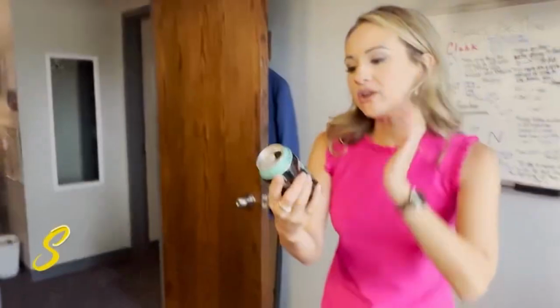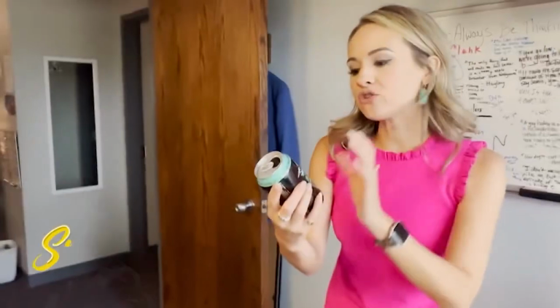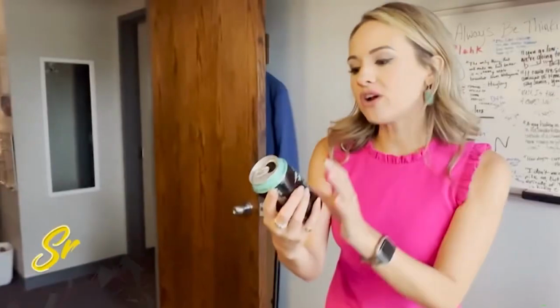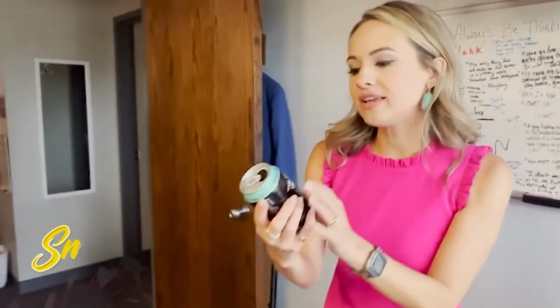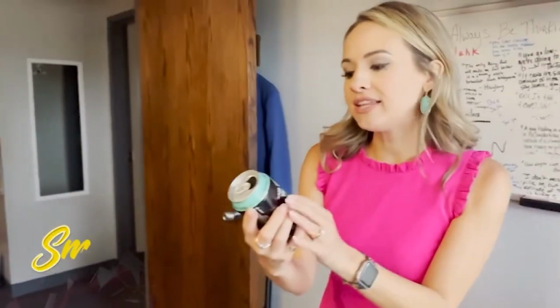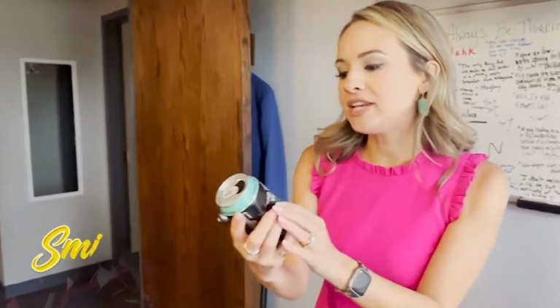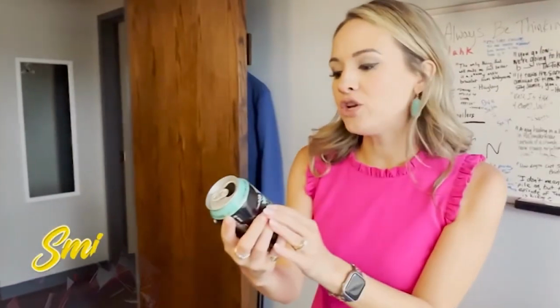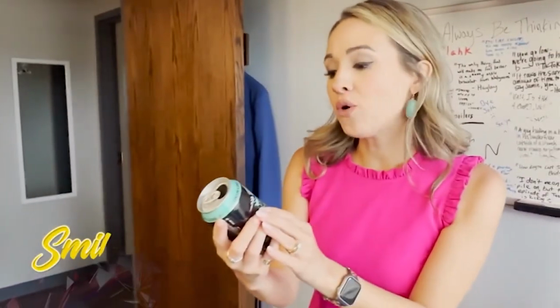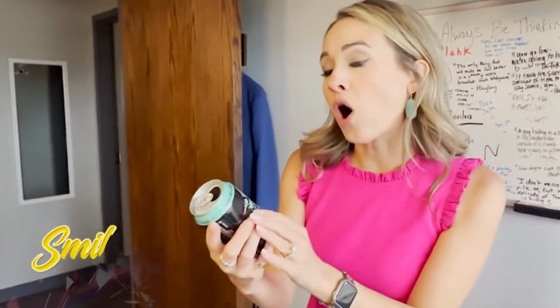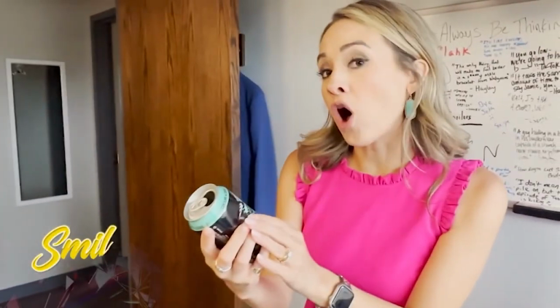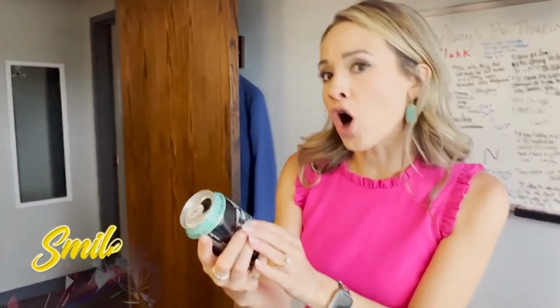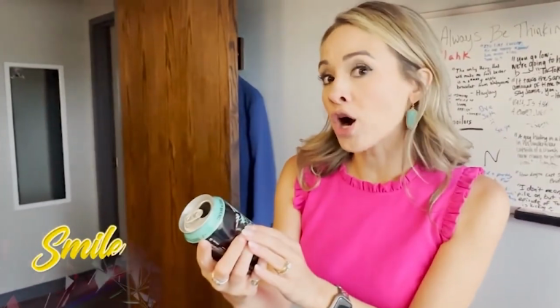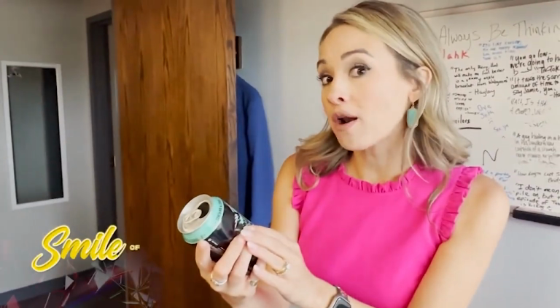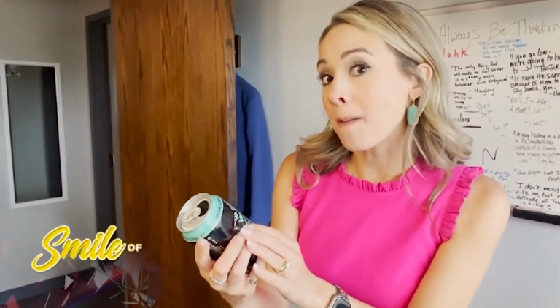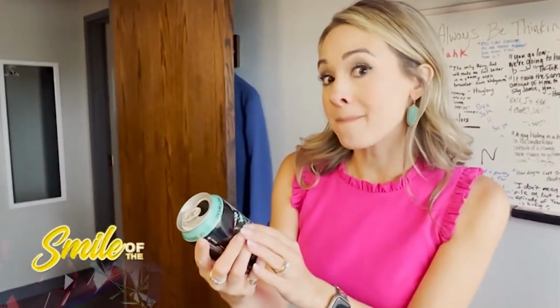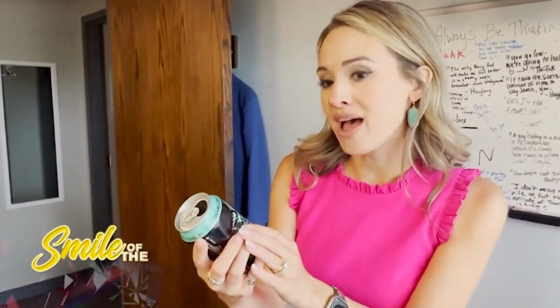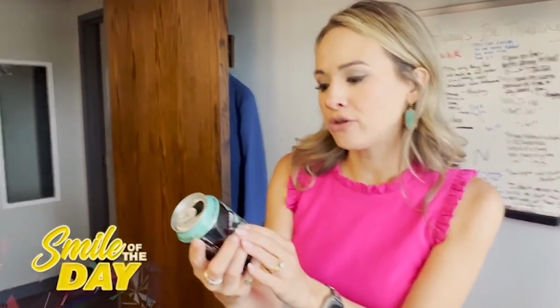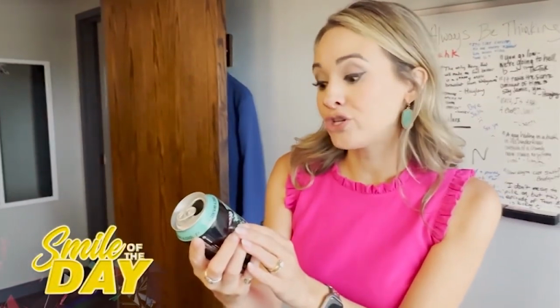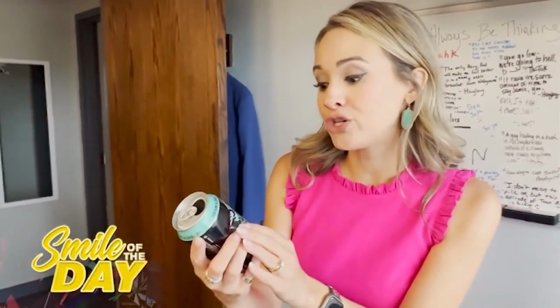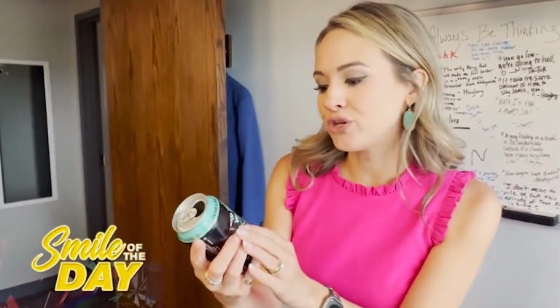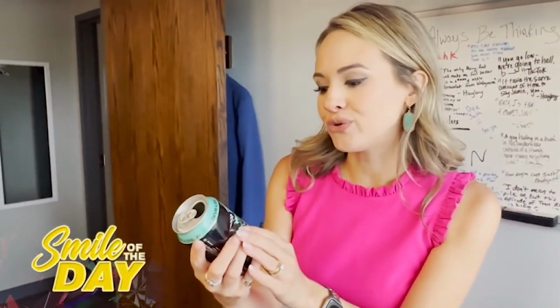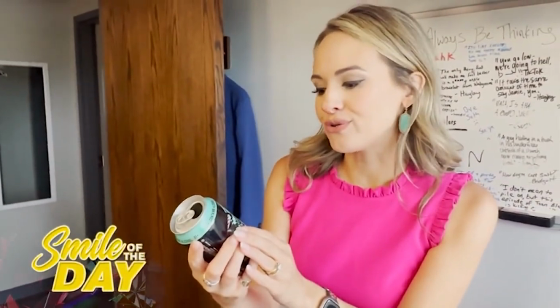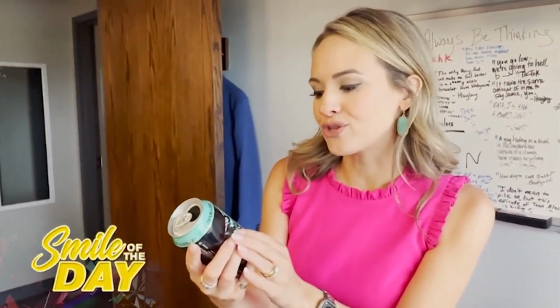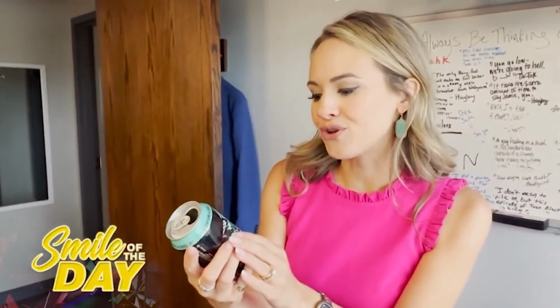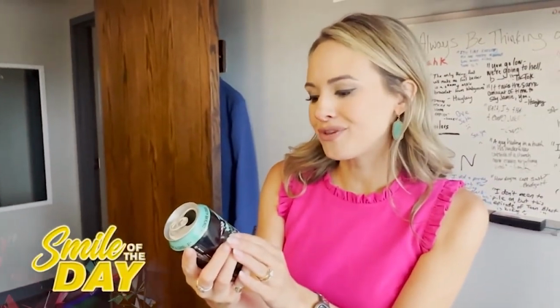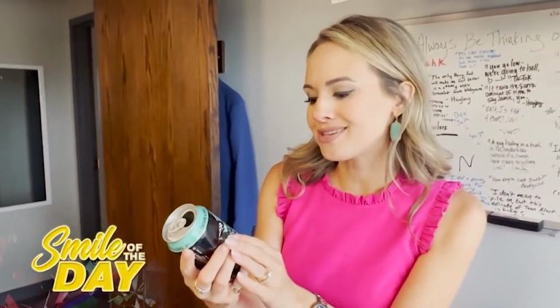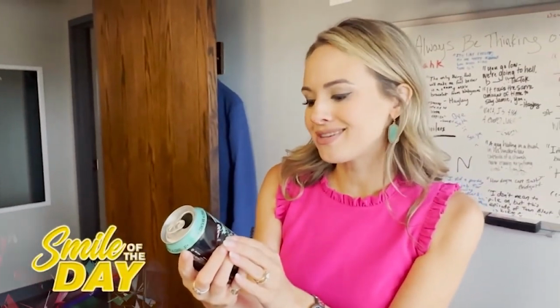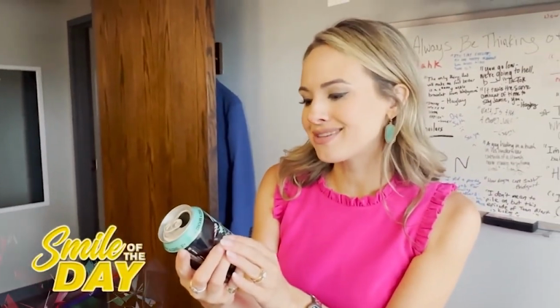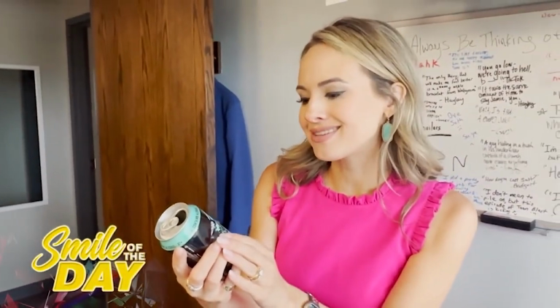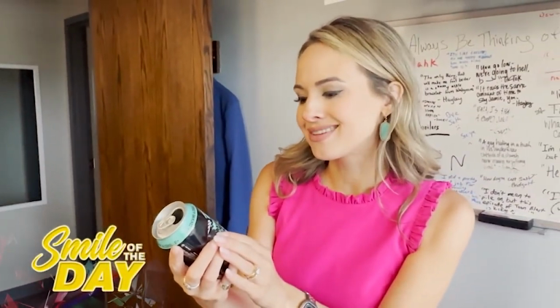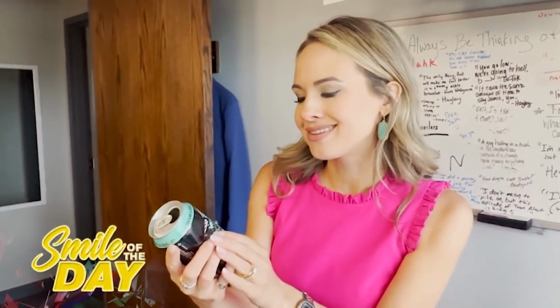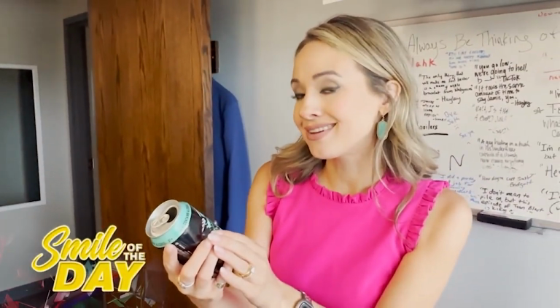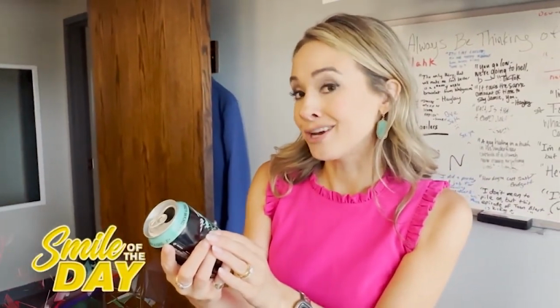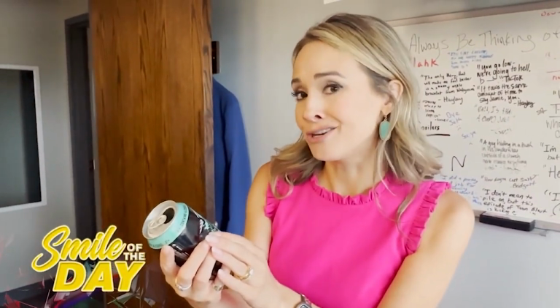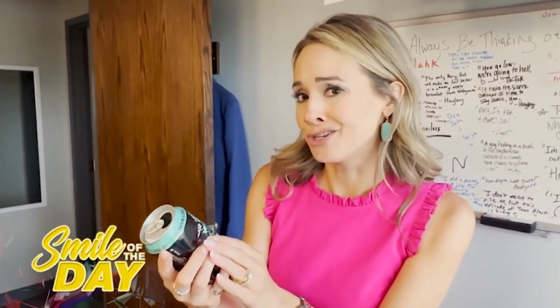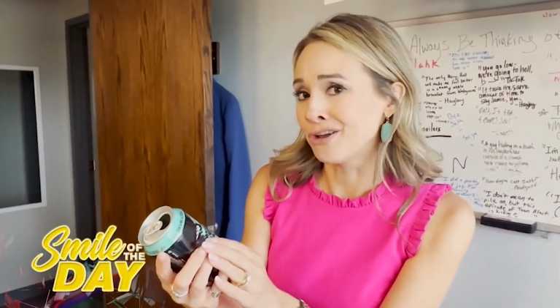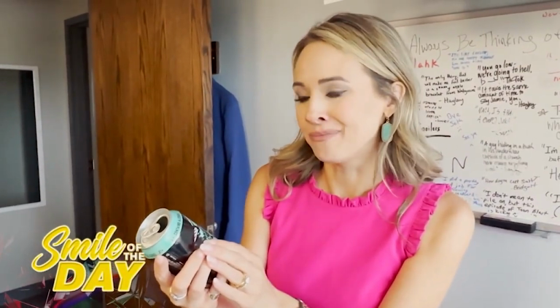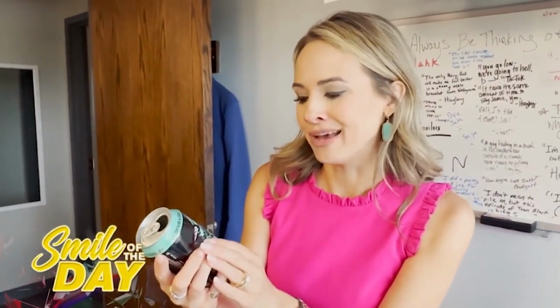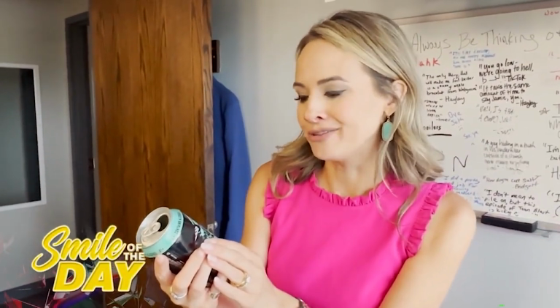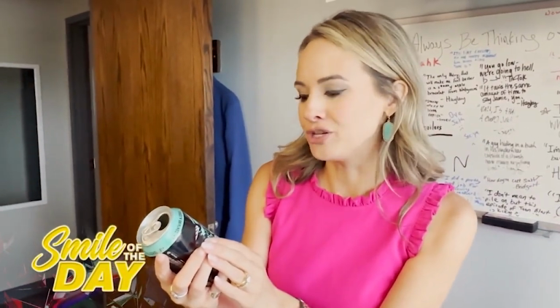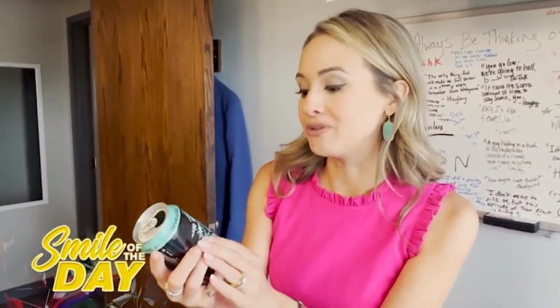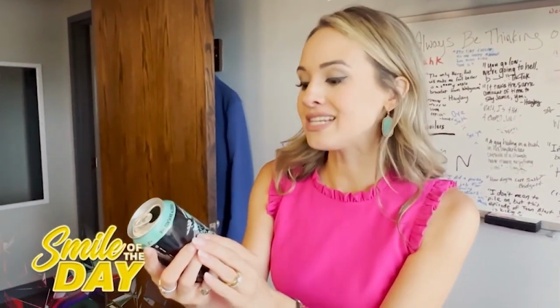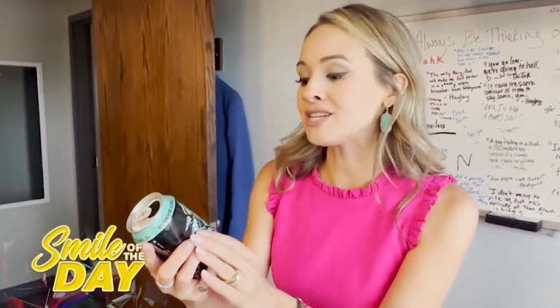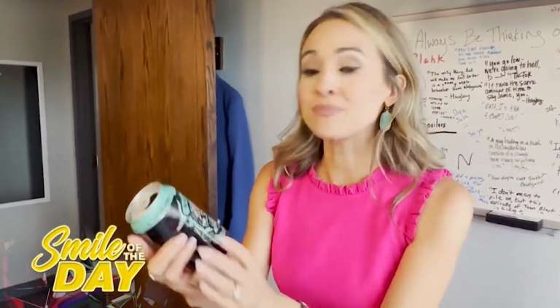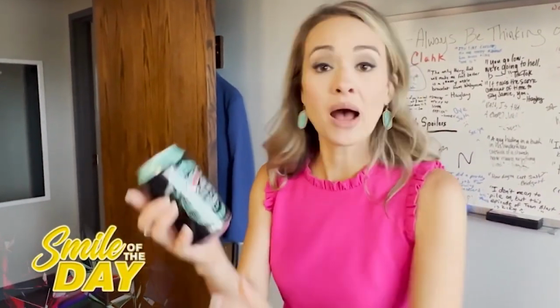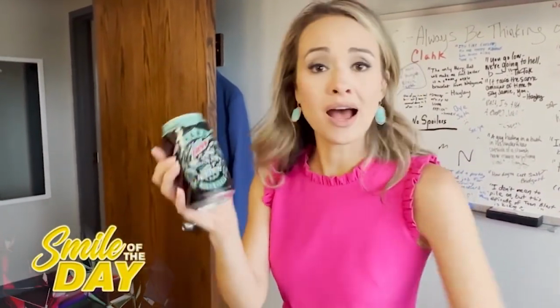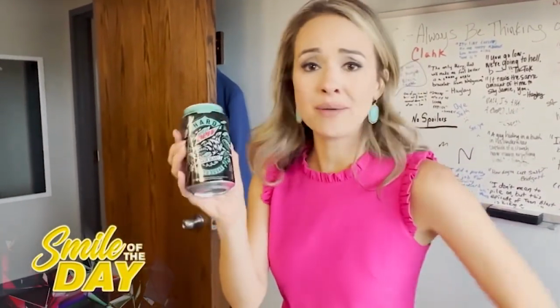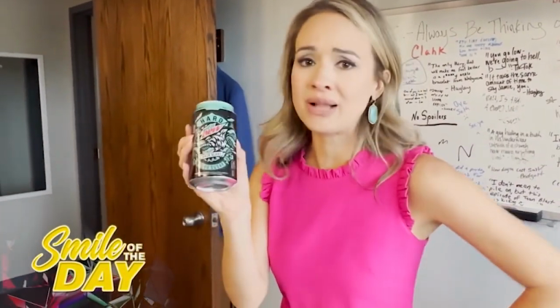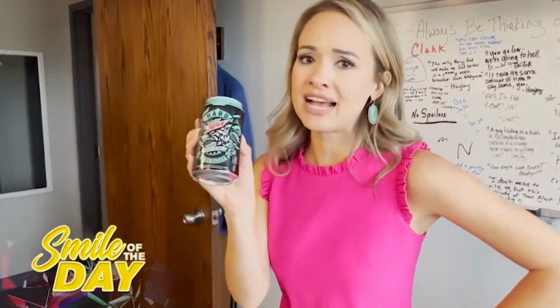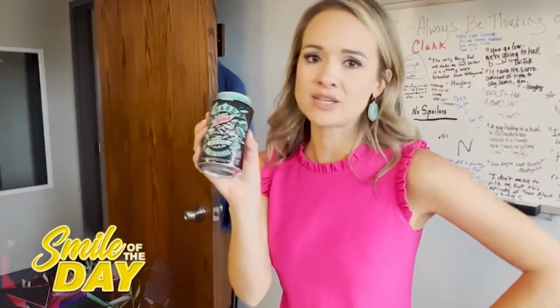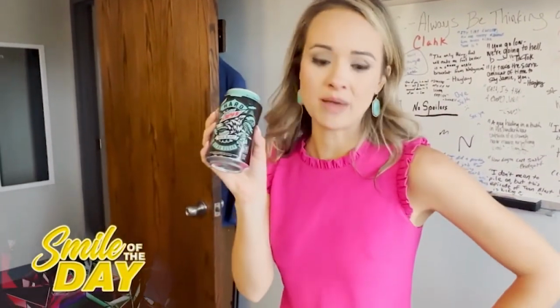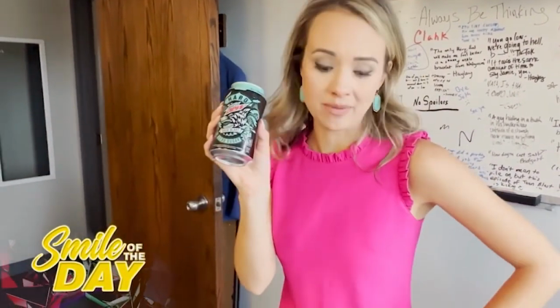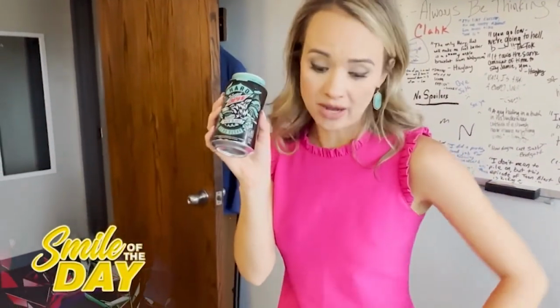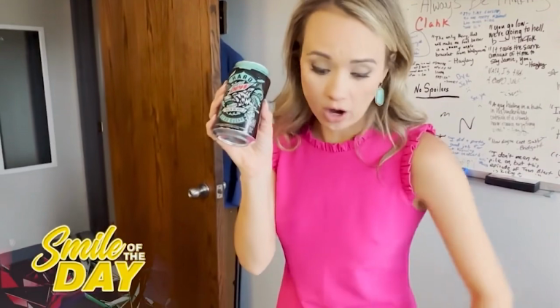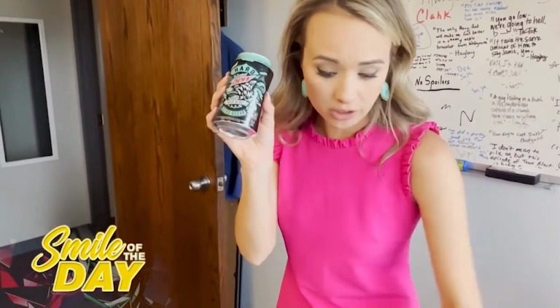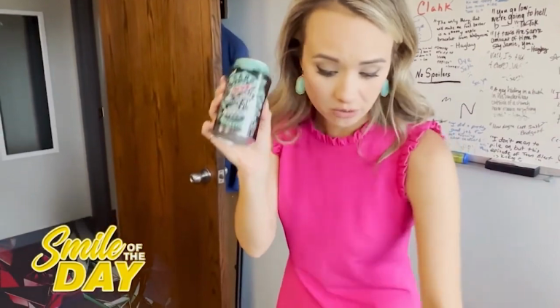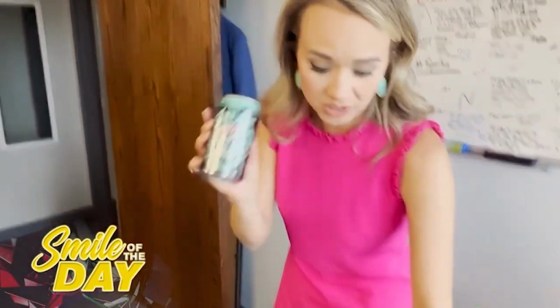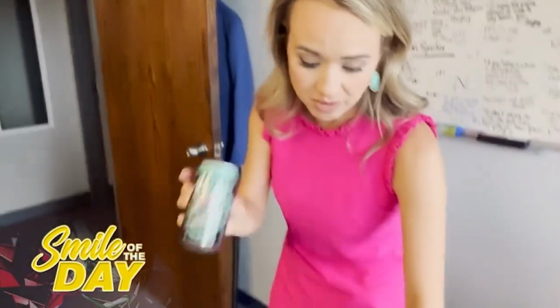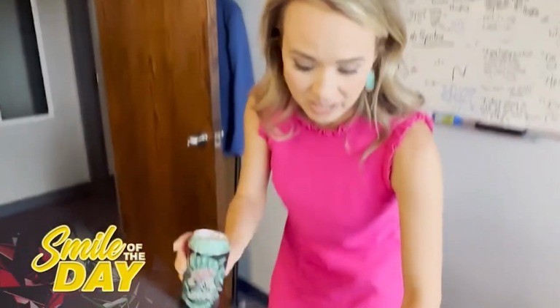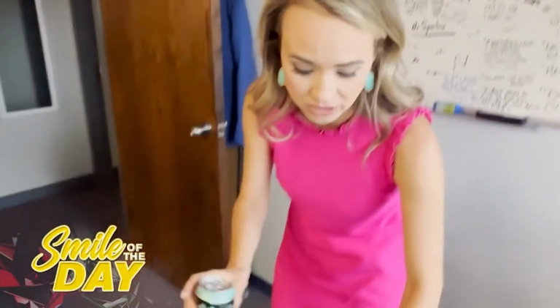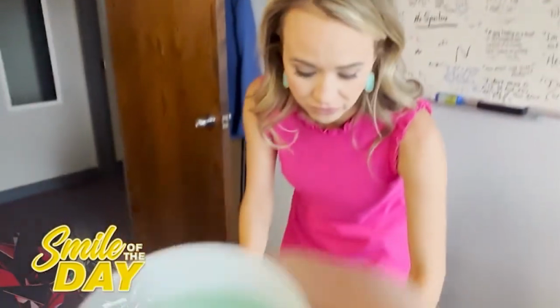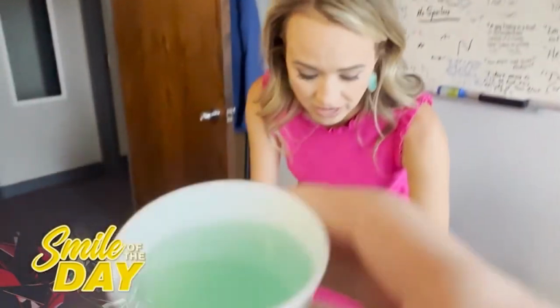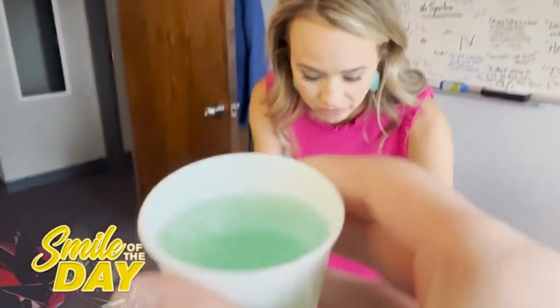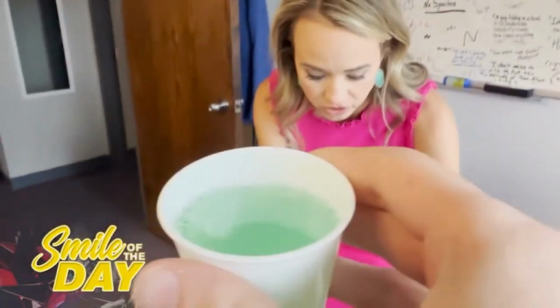We are trying the new Hard Mountain Dew. So this is an adult Mountain Dew. This is Baja Blast, baby. Arguably the best flavor.